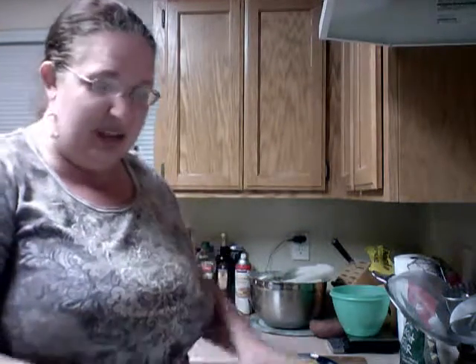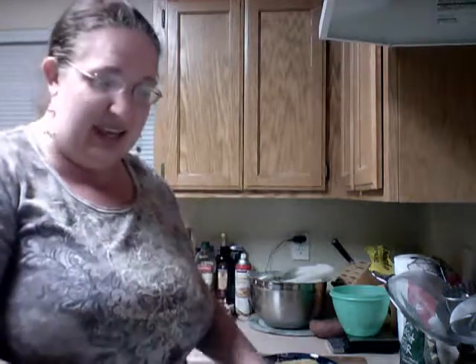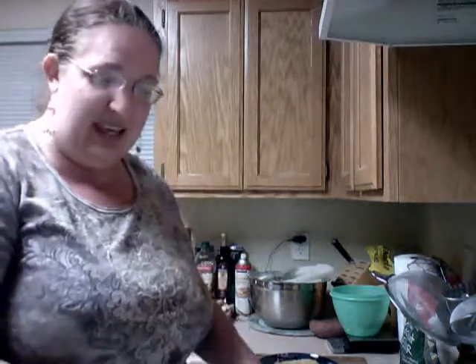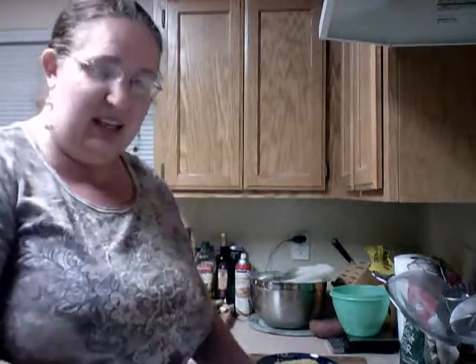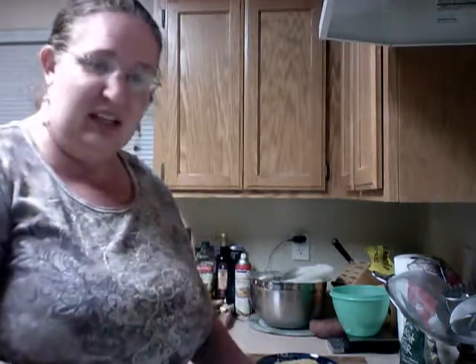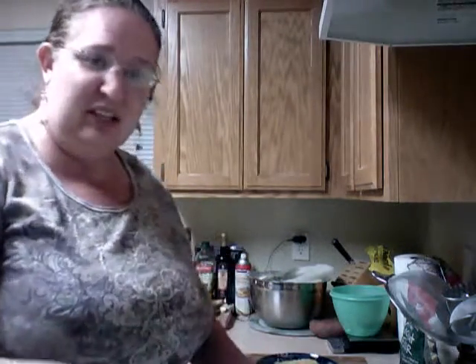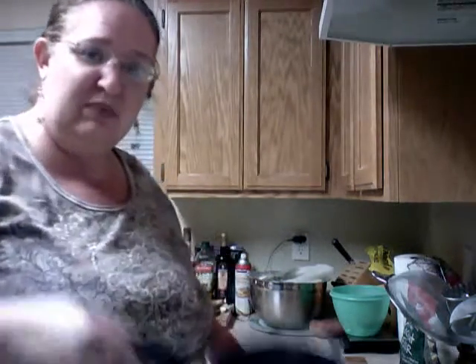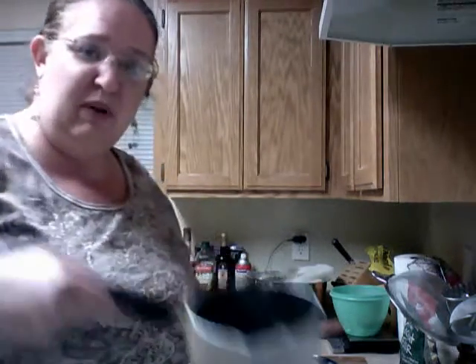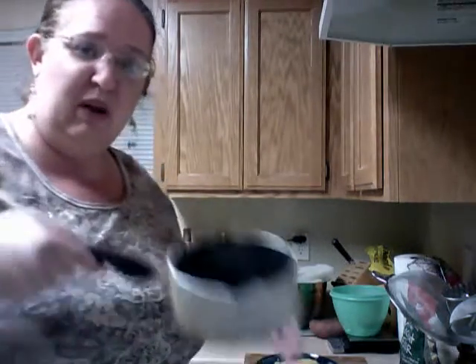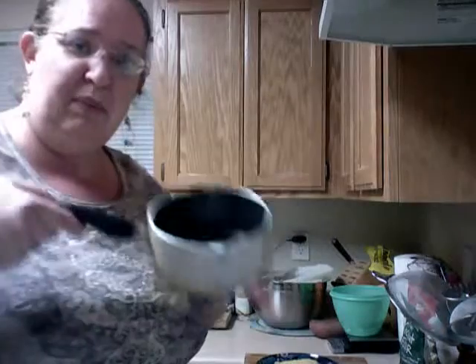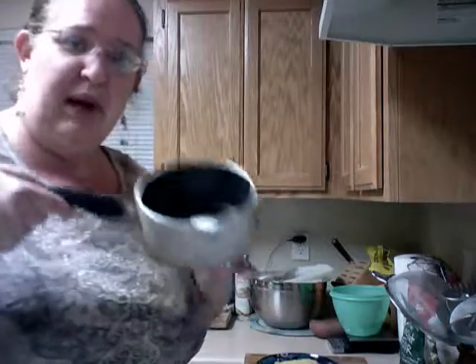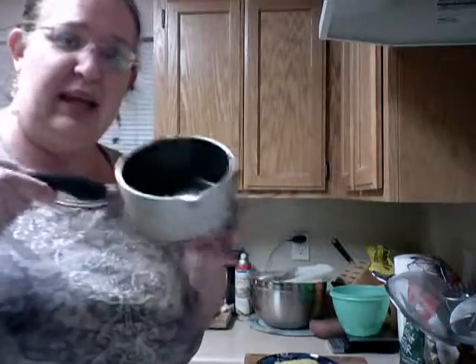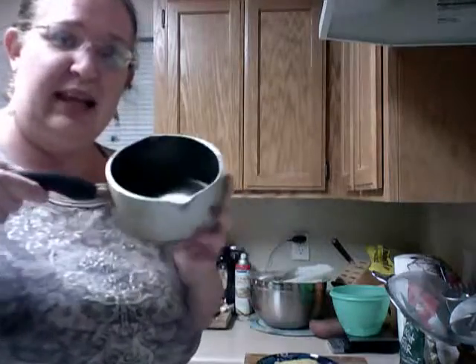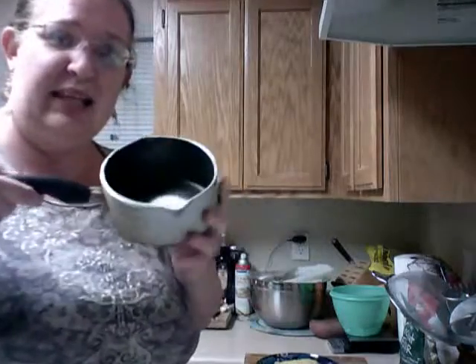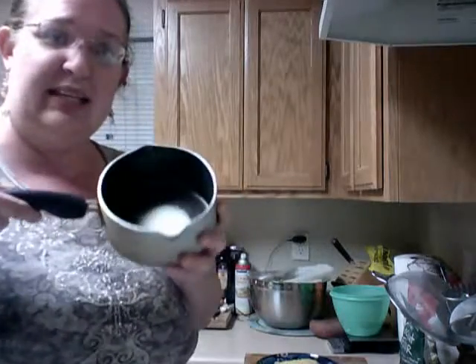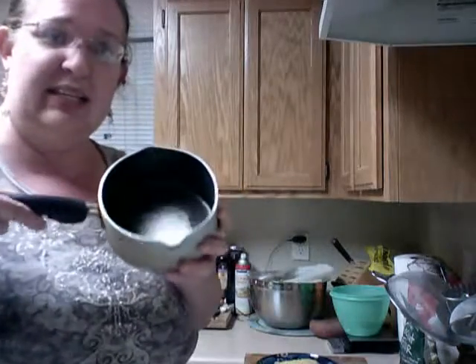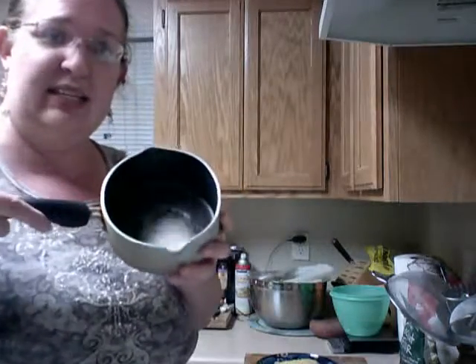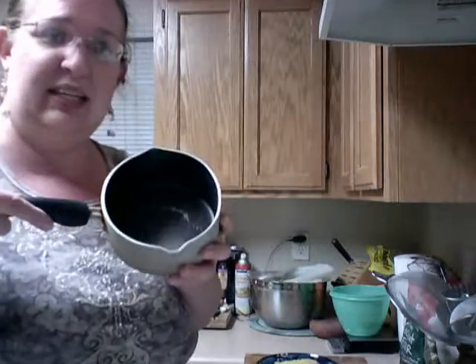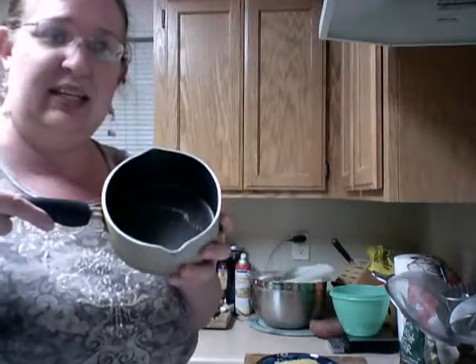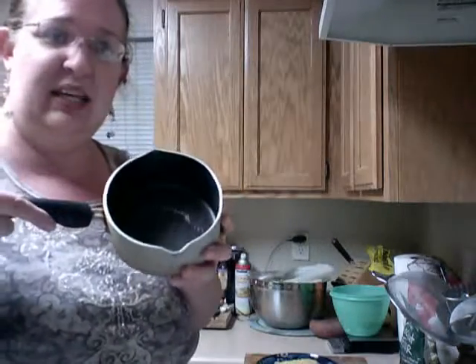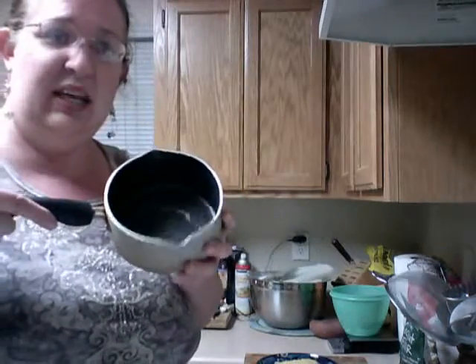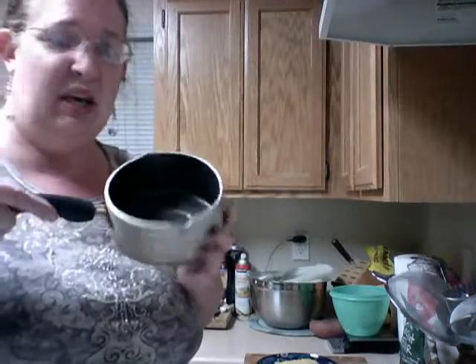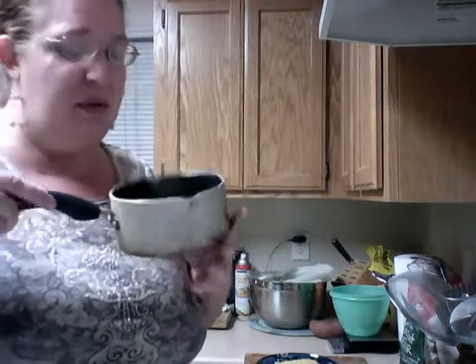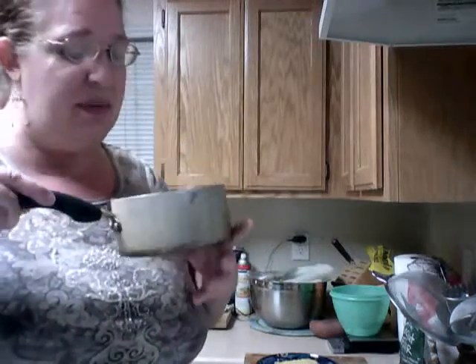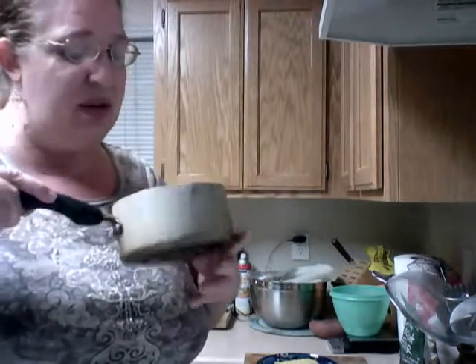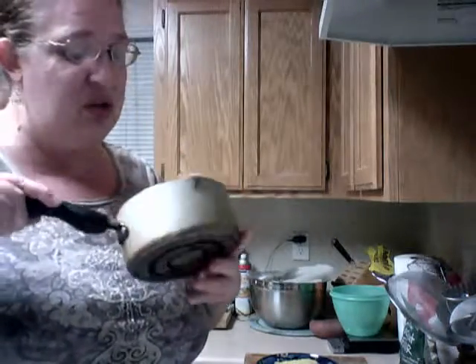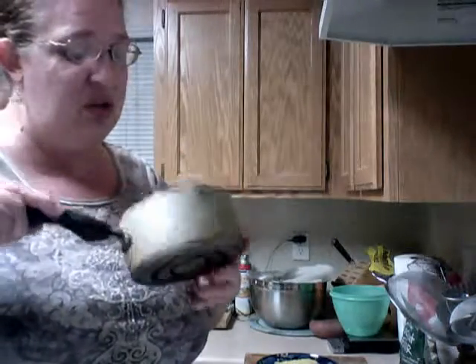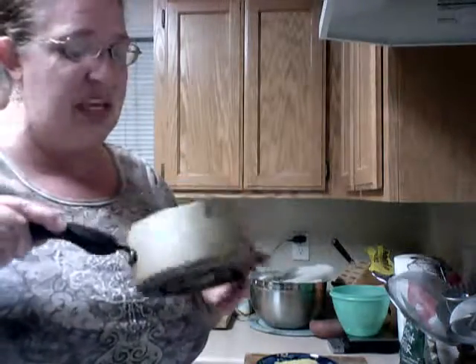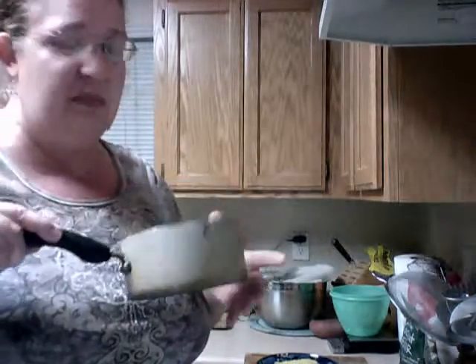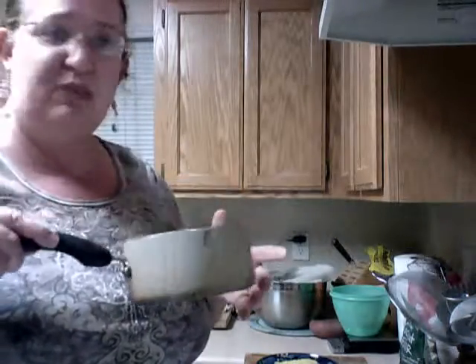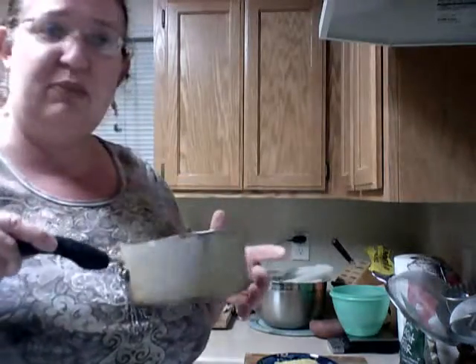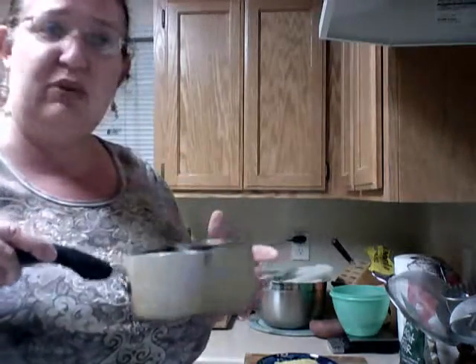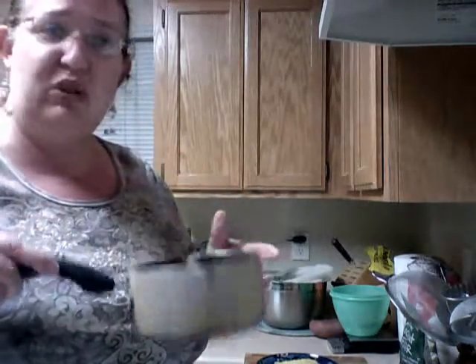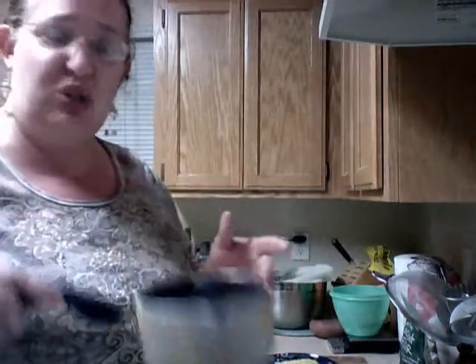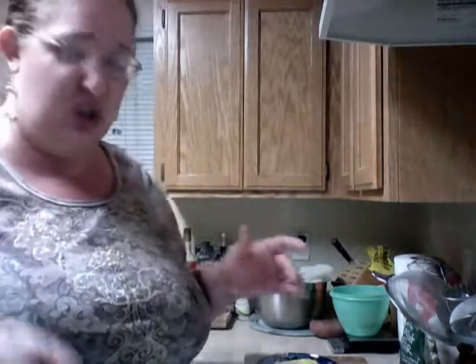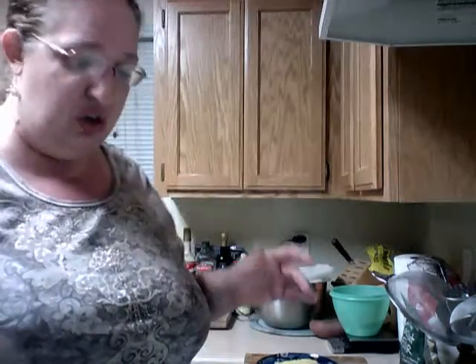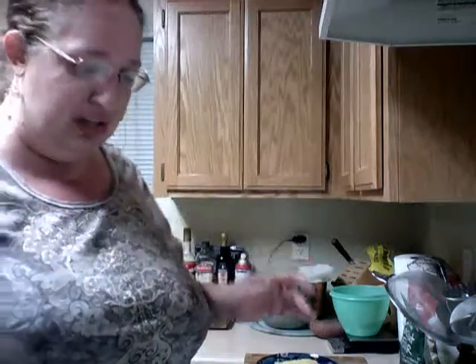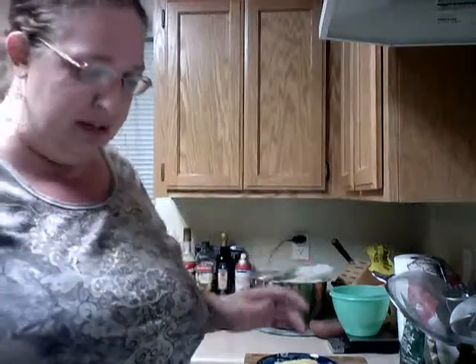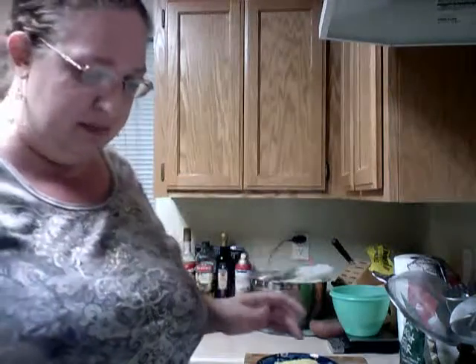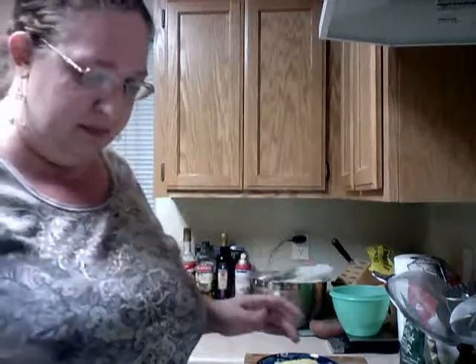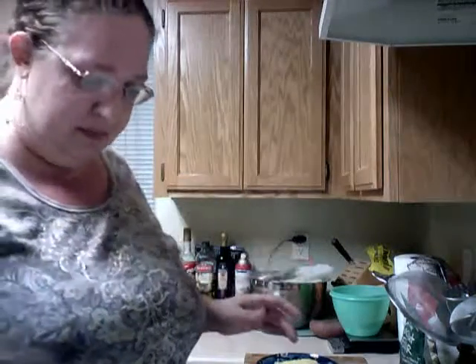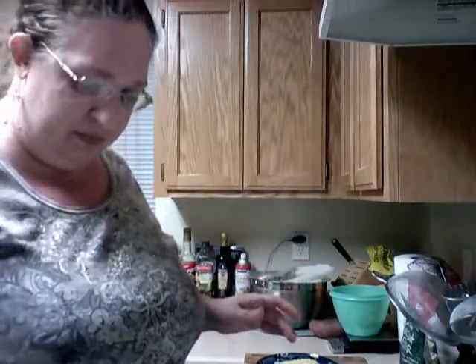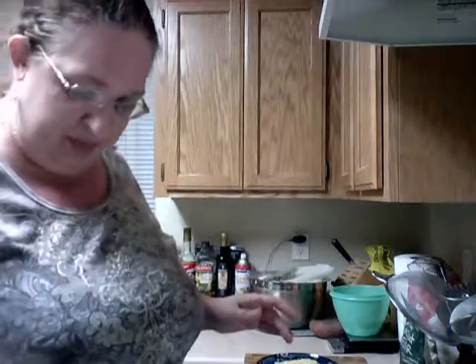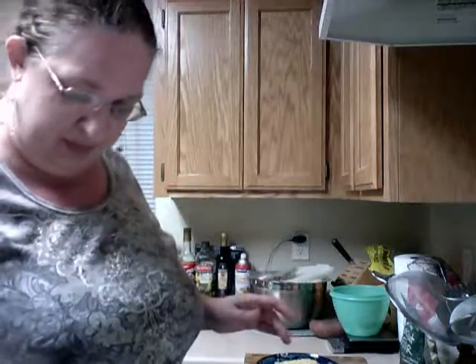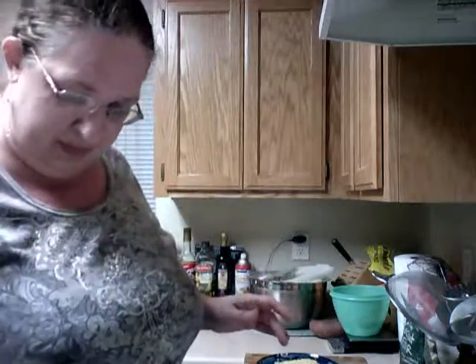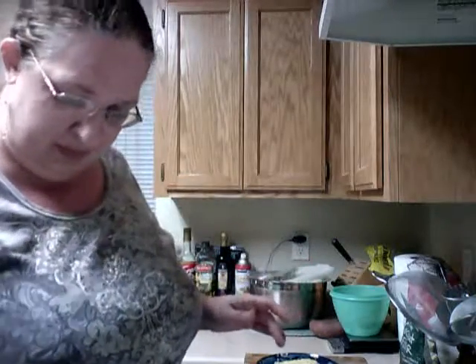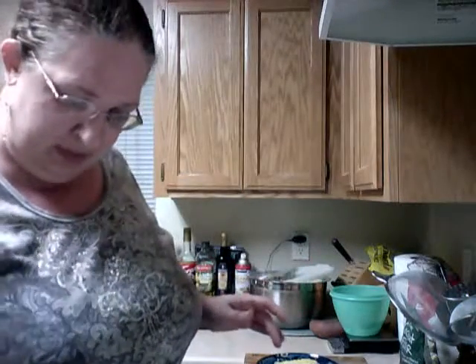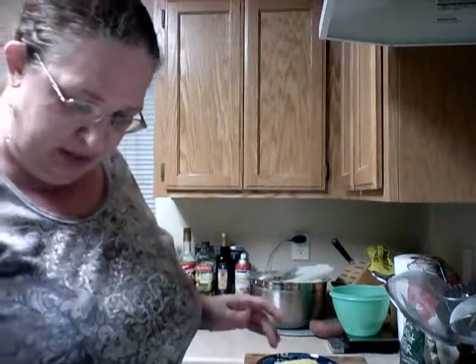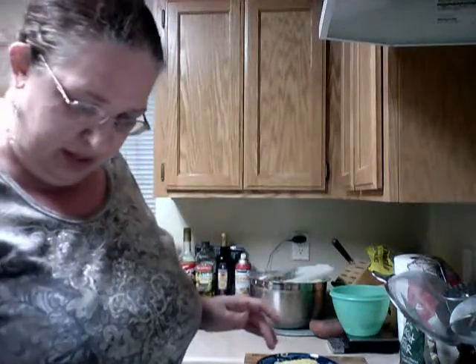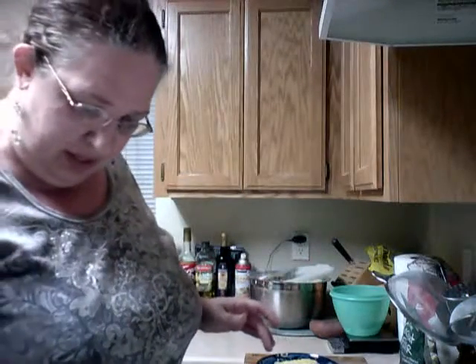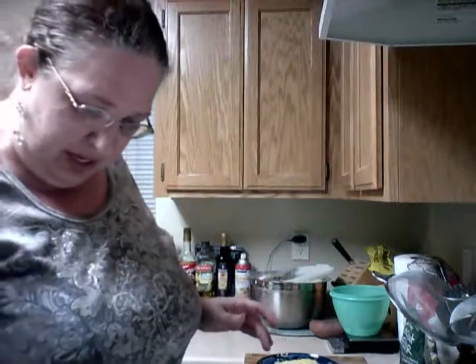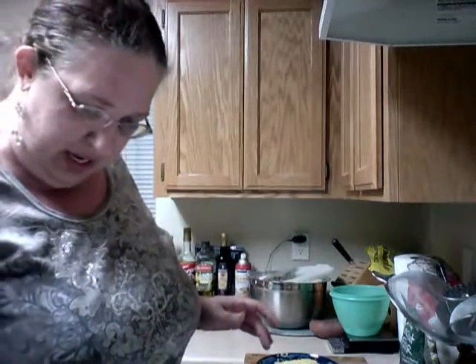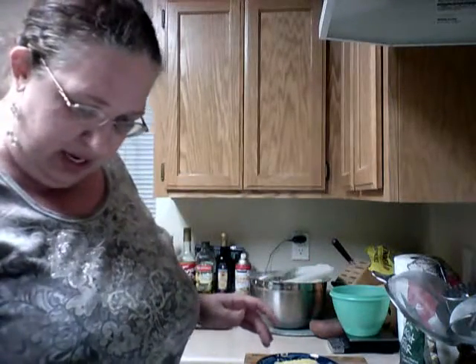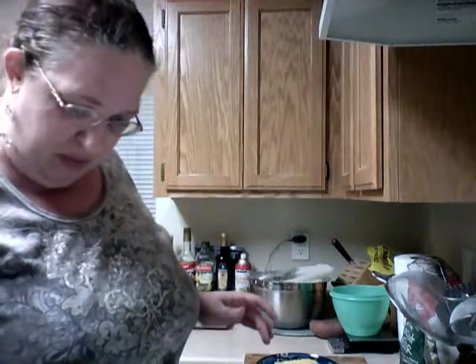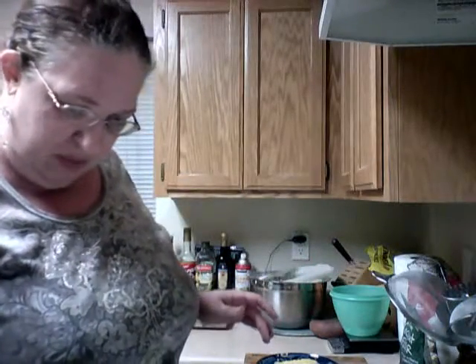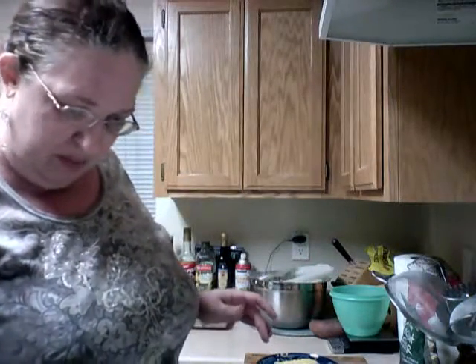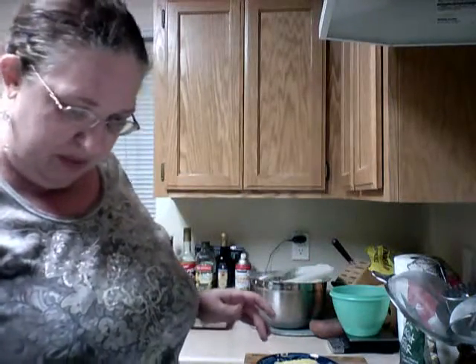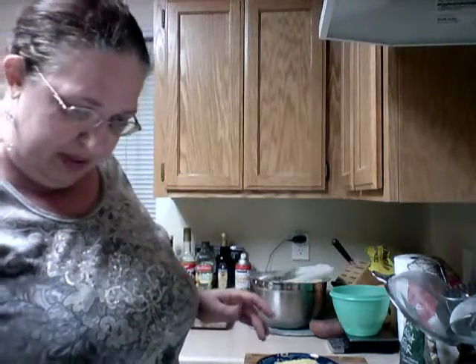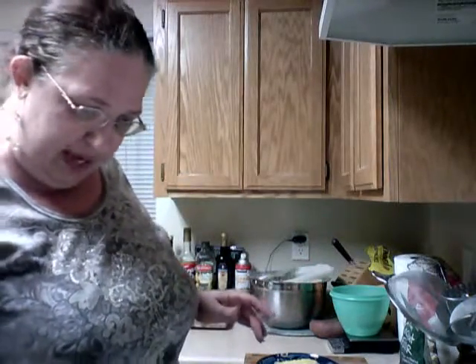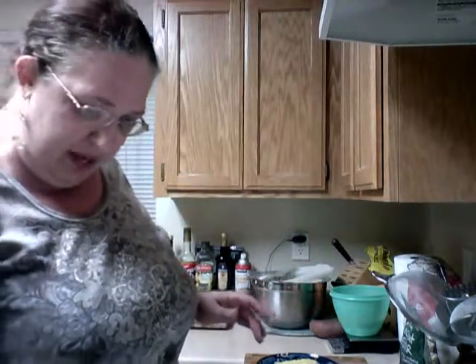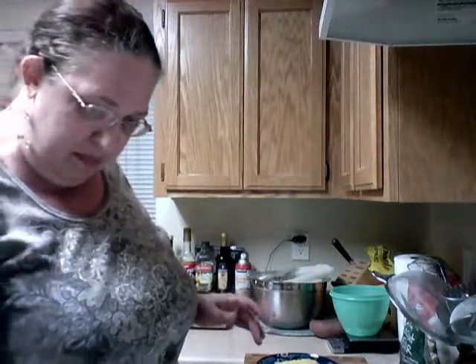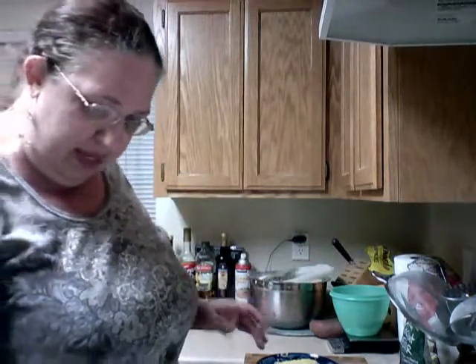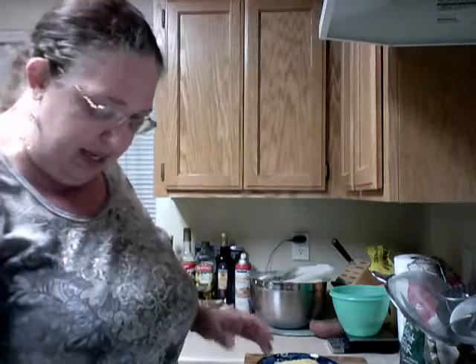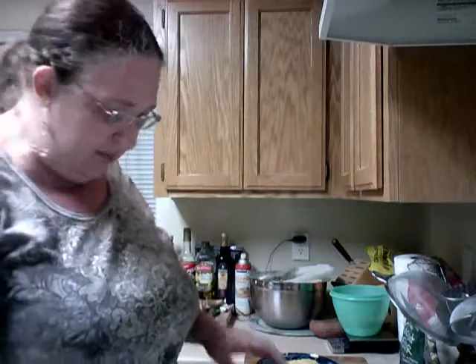Get a little small pot like this, put about two tablespoons of sugar in it, and put it on medium heat.